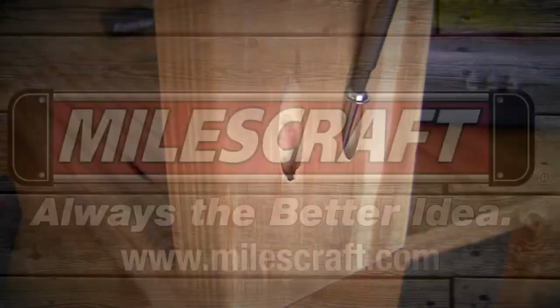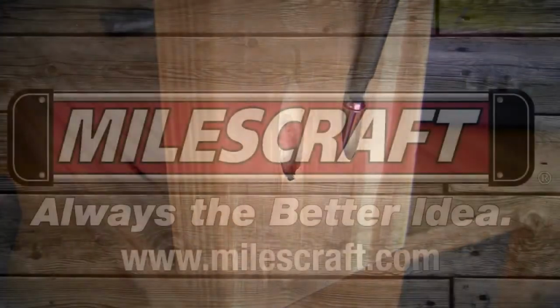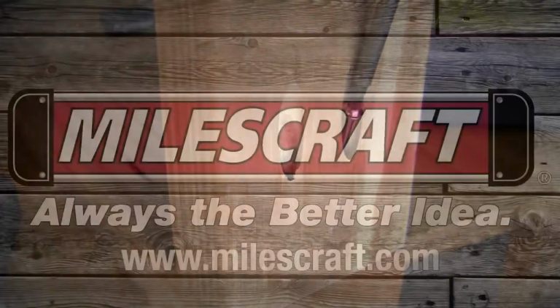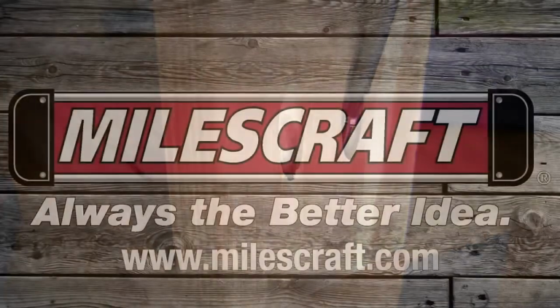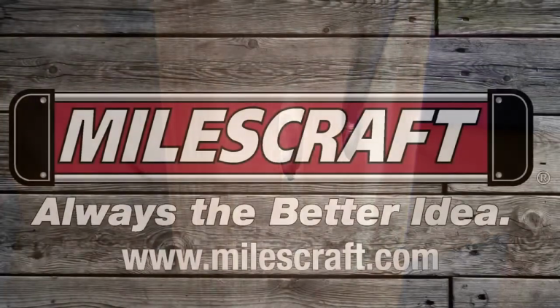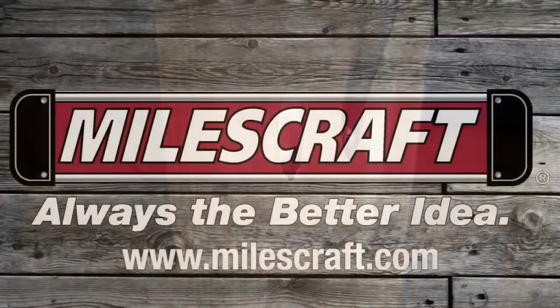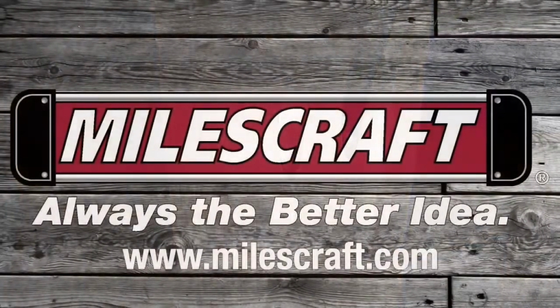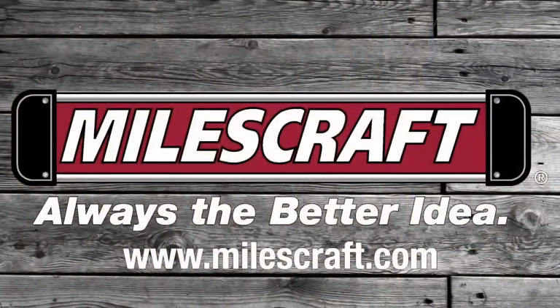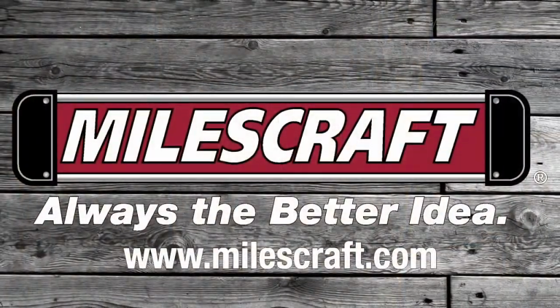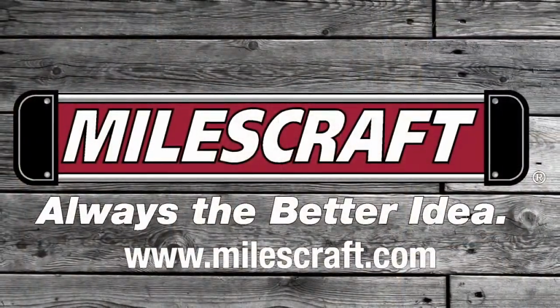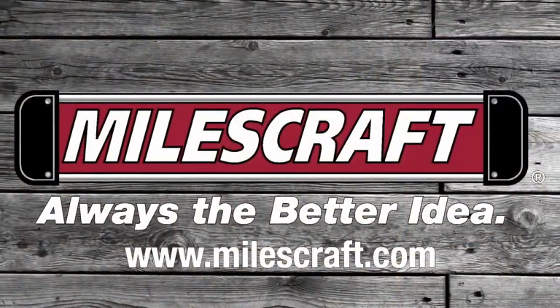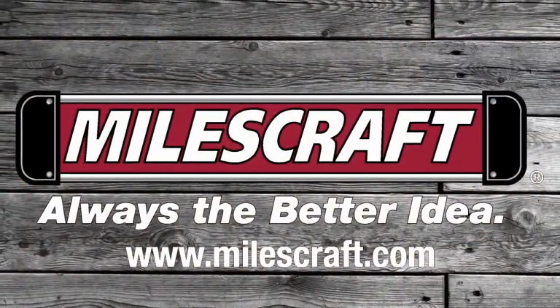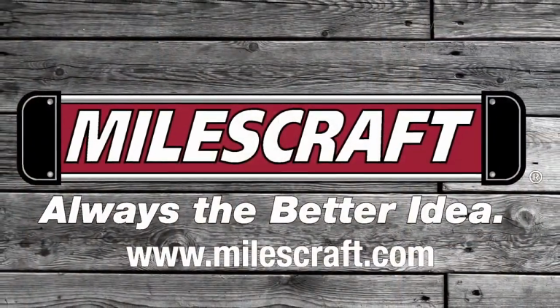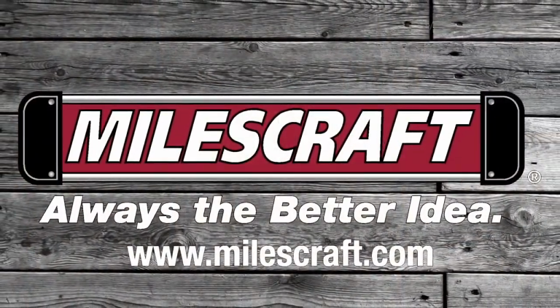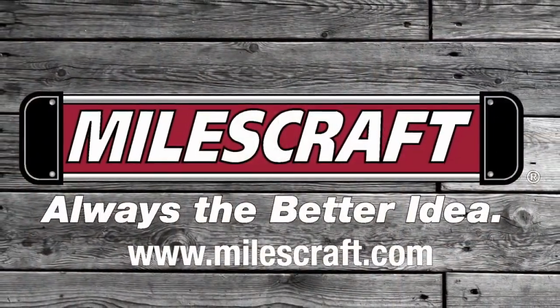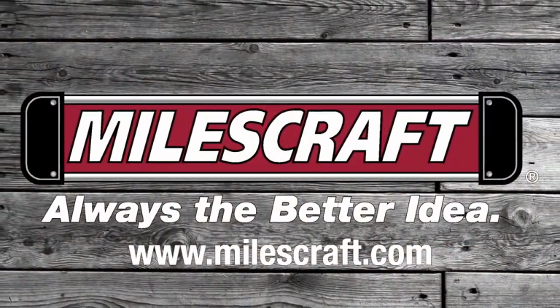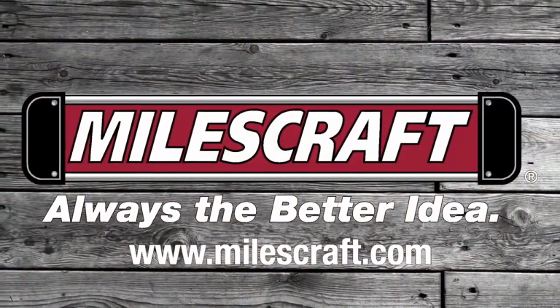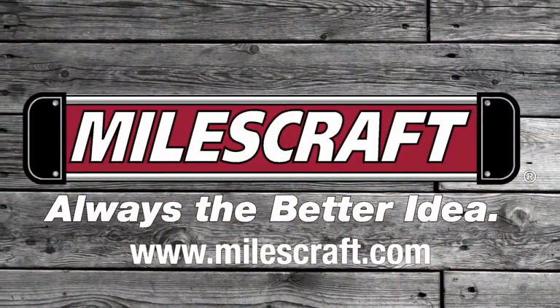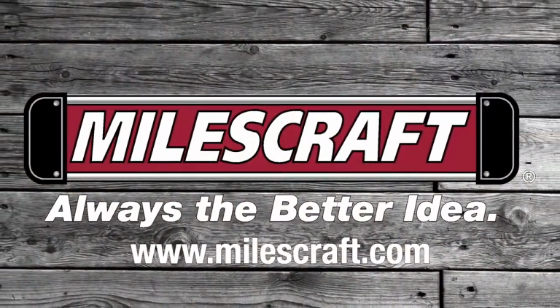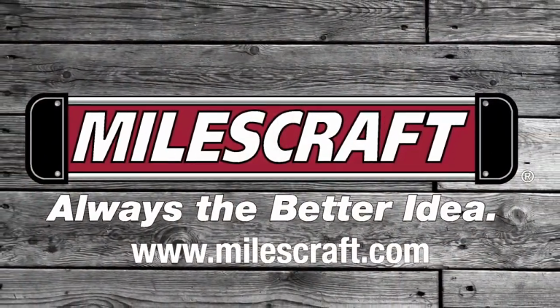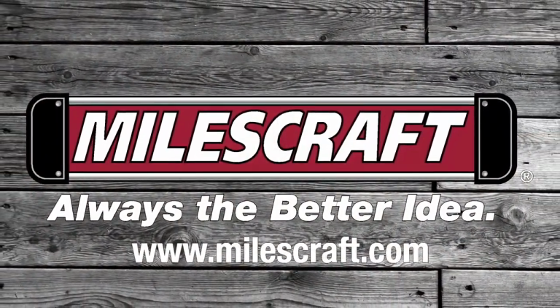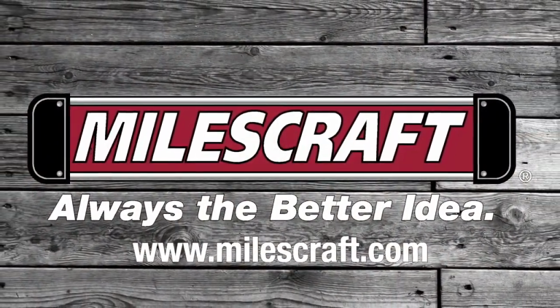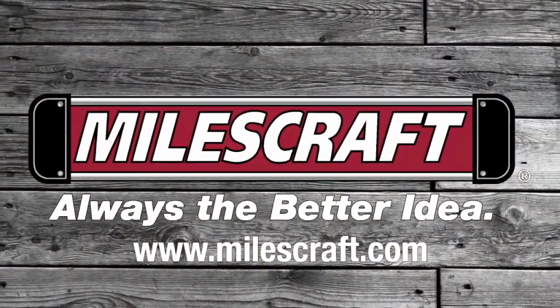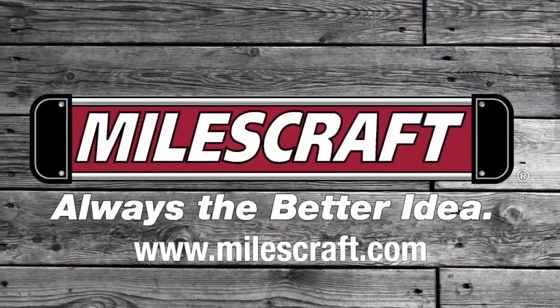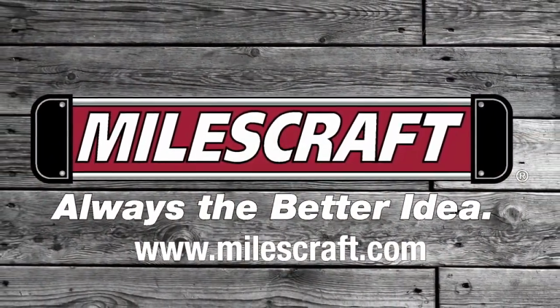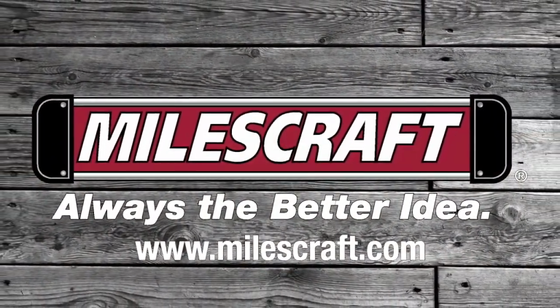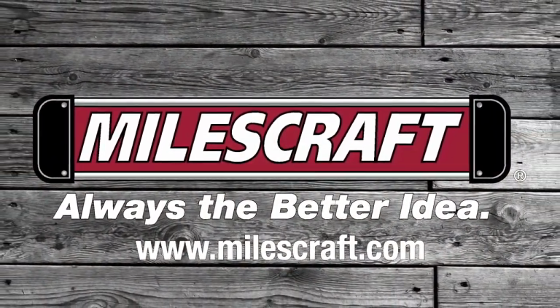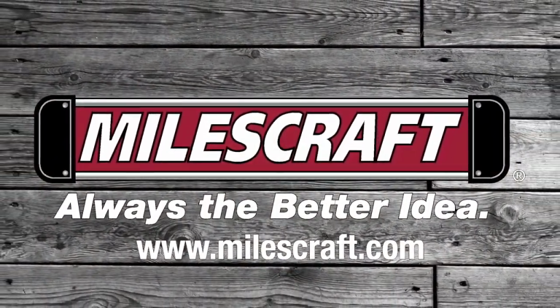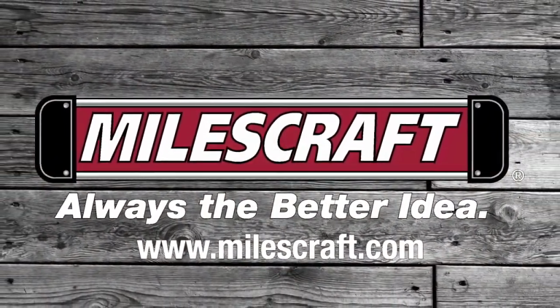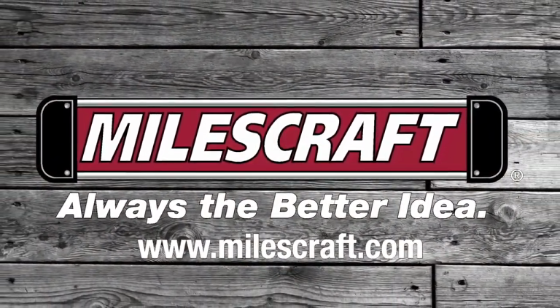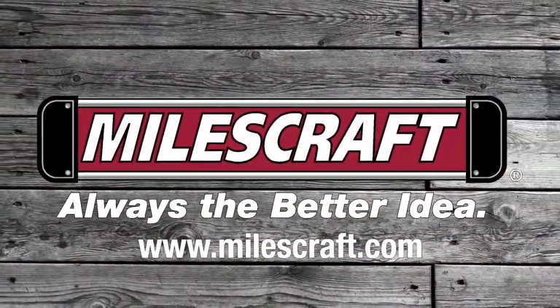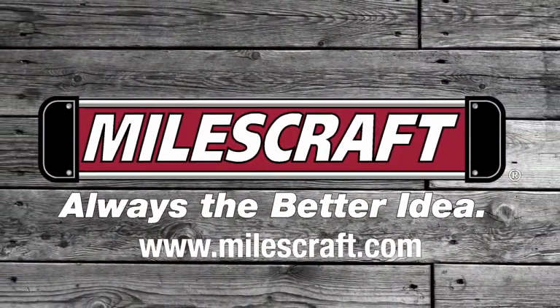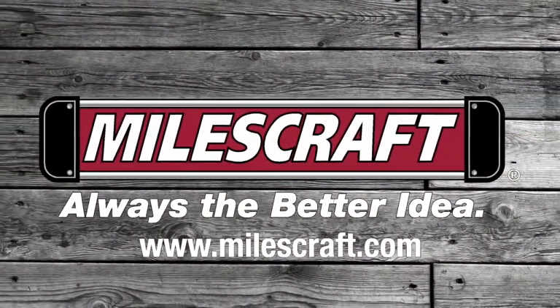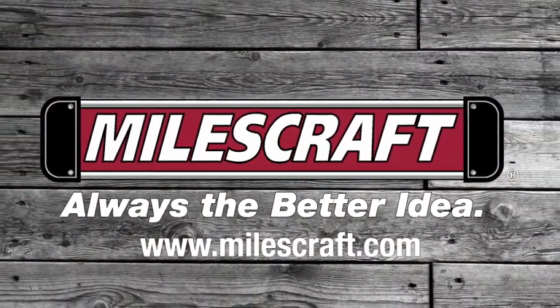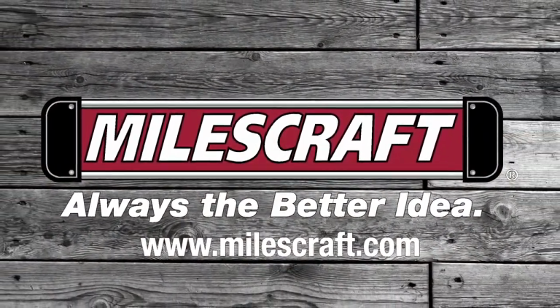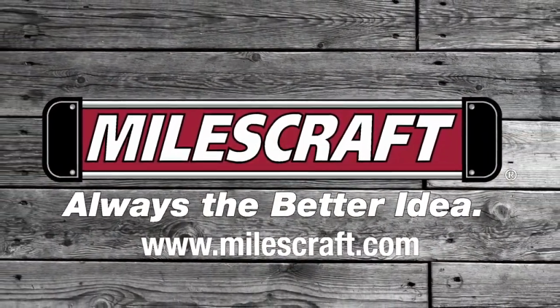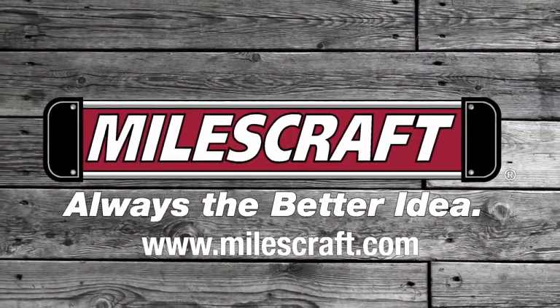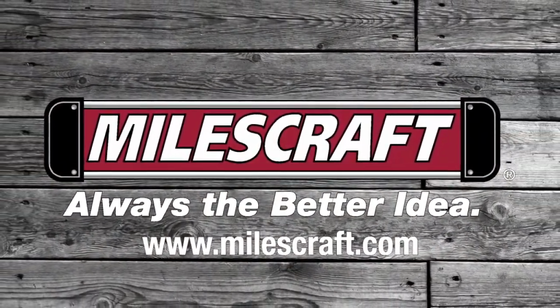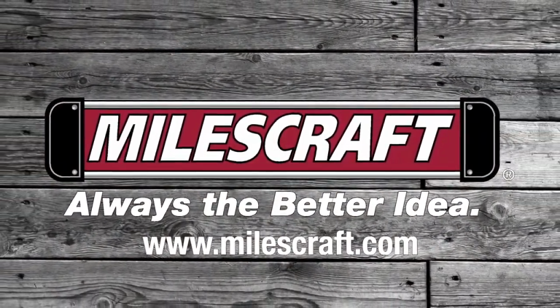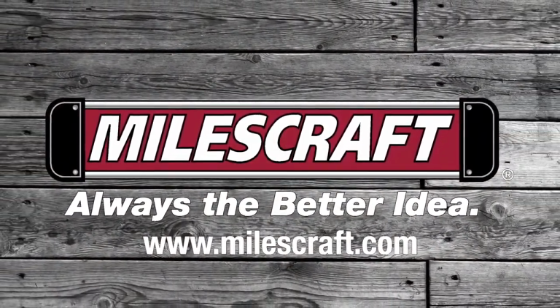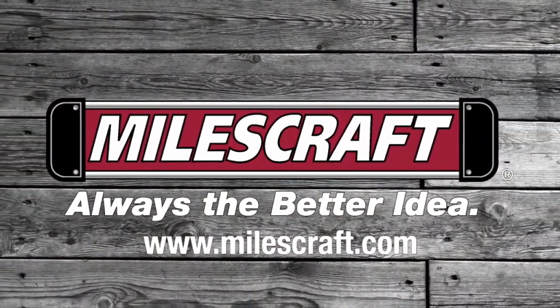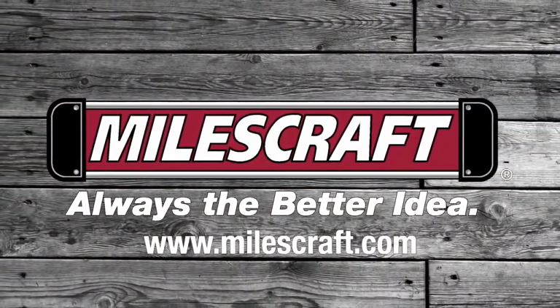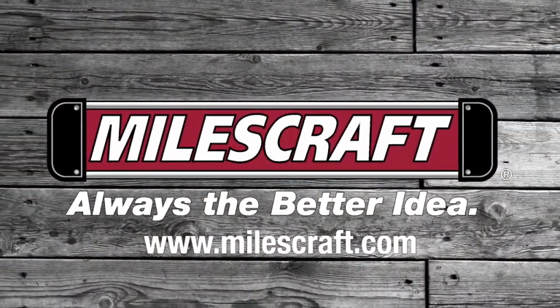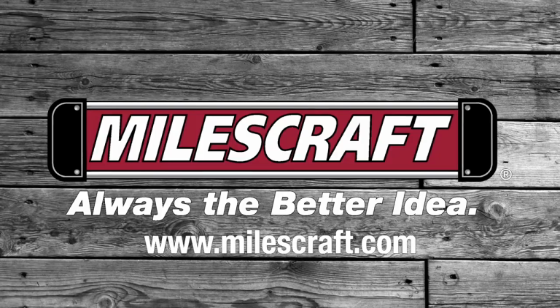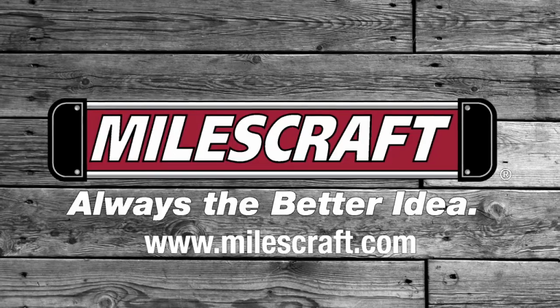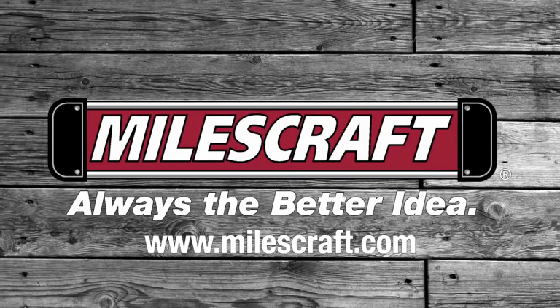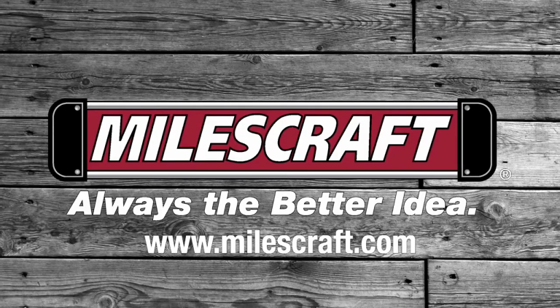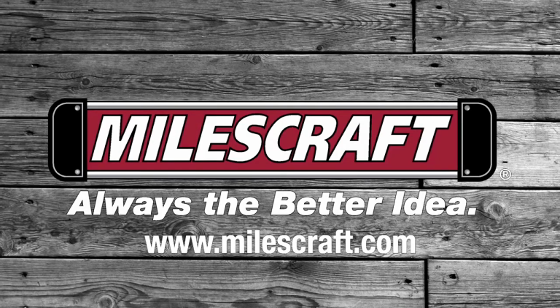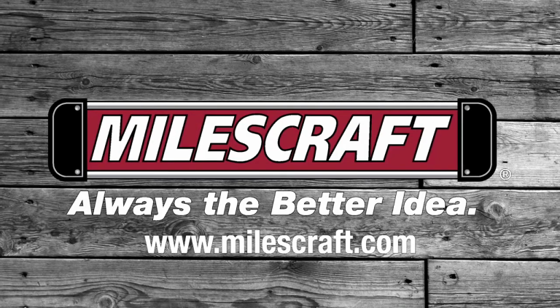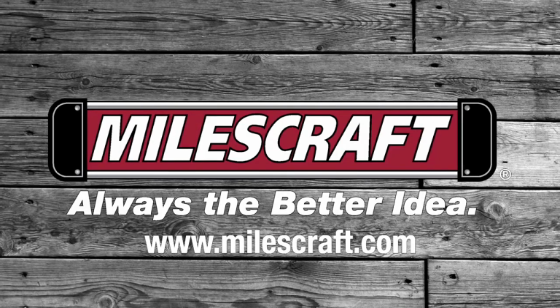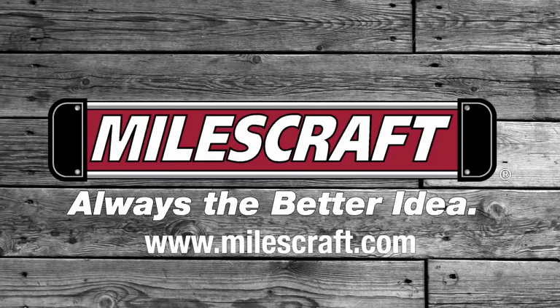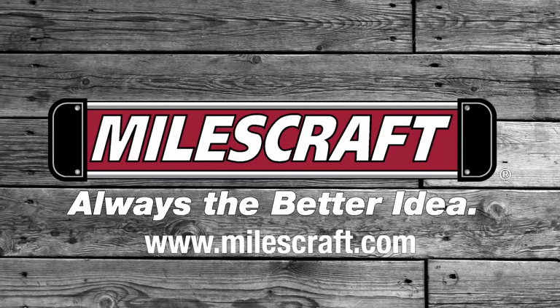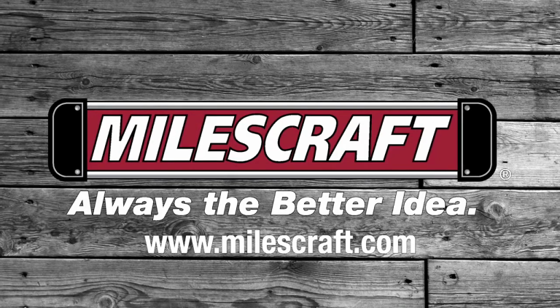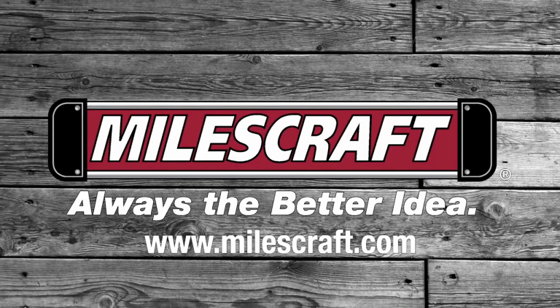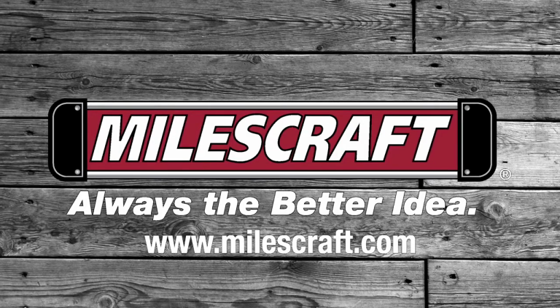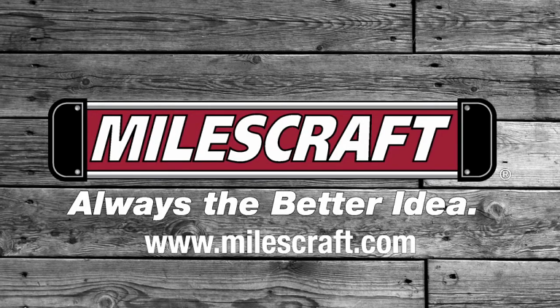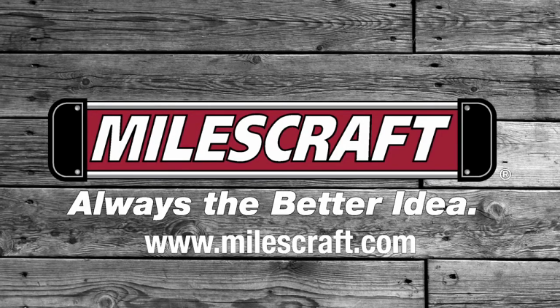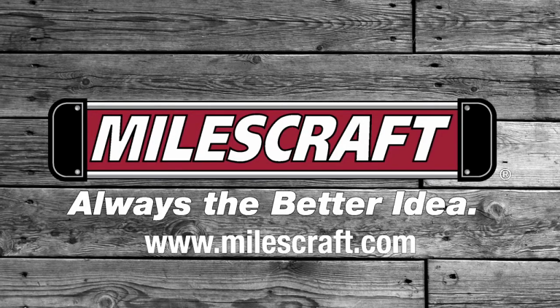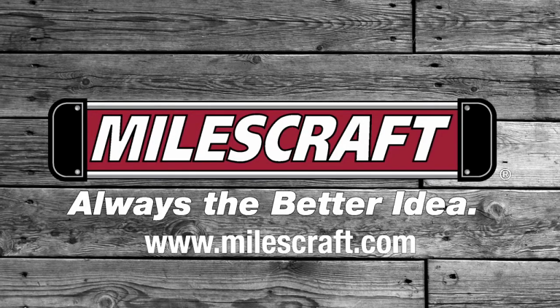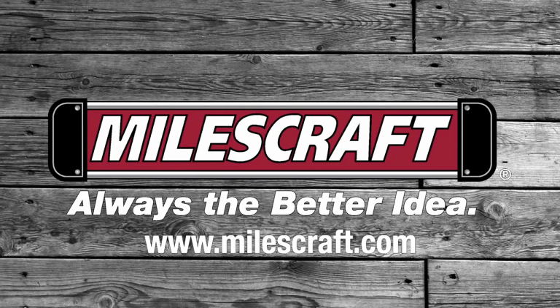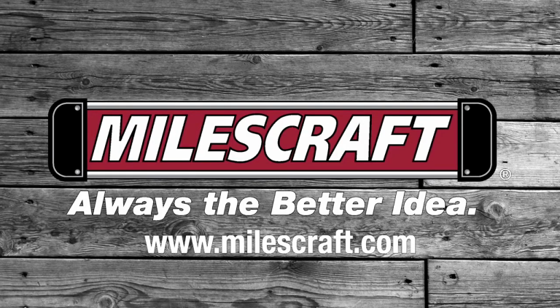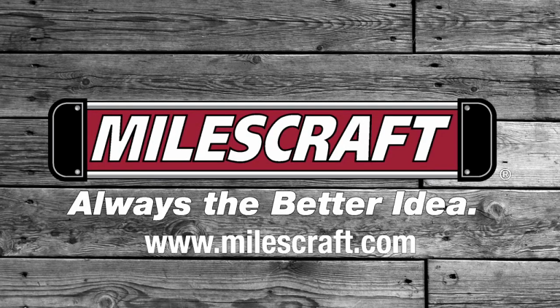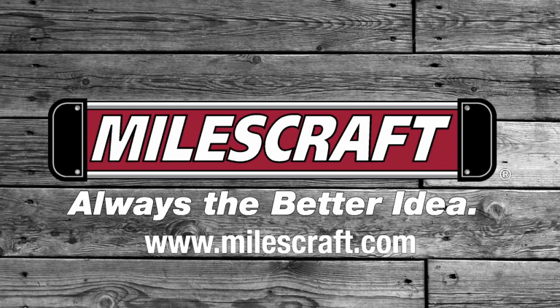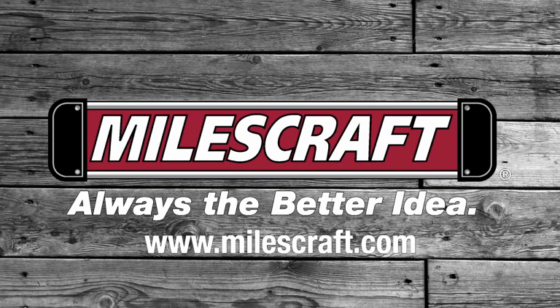For more information about this clamp, please visit MilesCraft.com. MilesCraft — always the better idea.